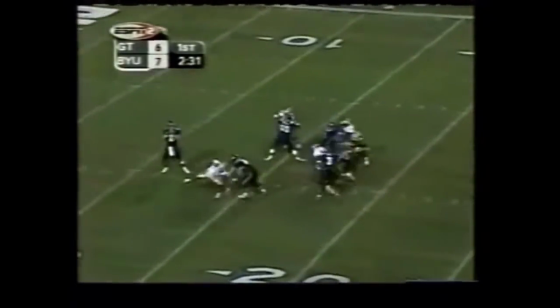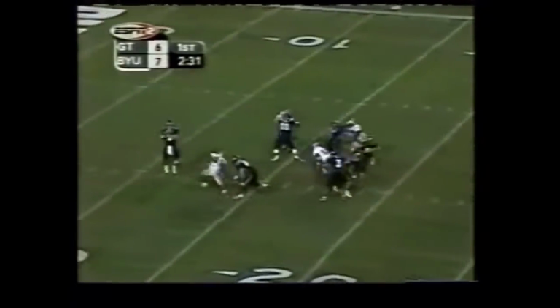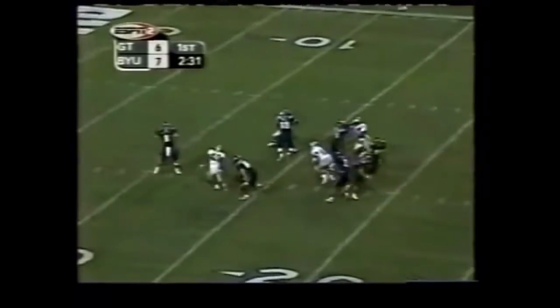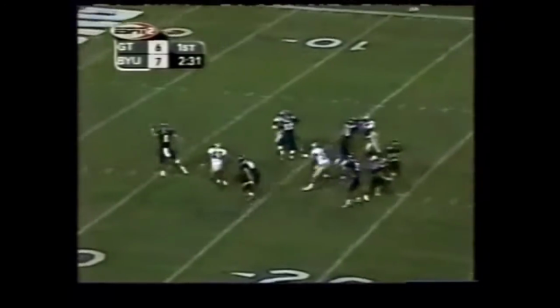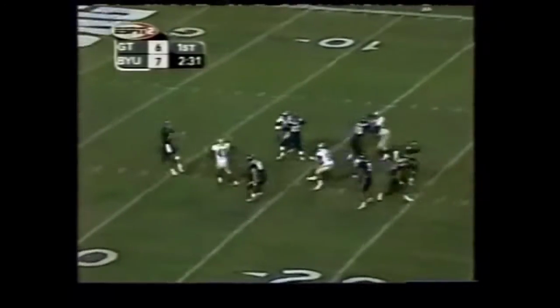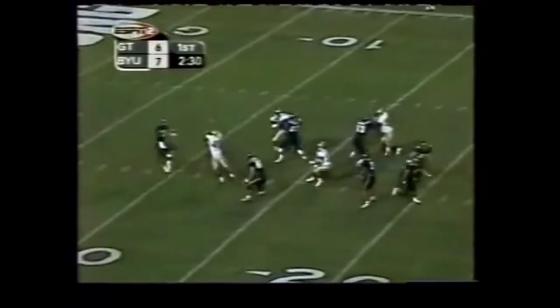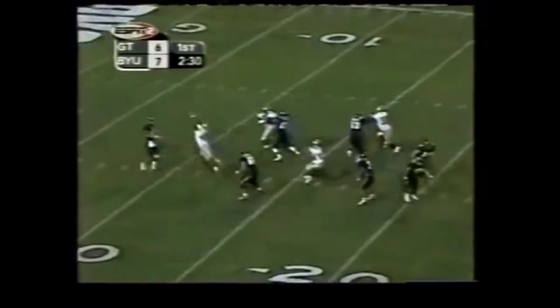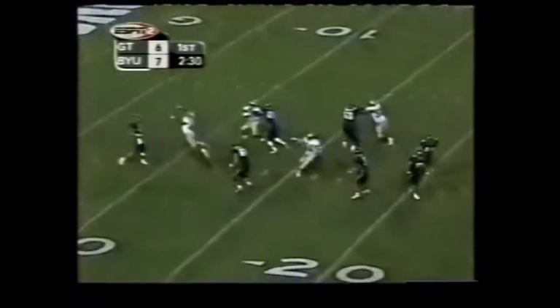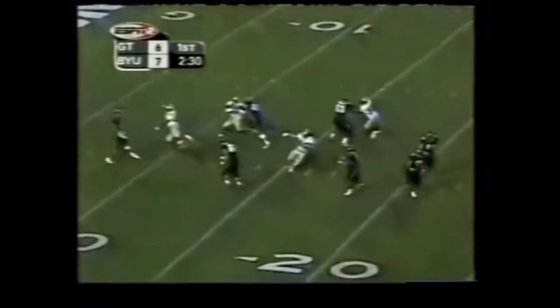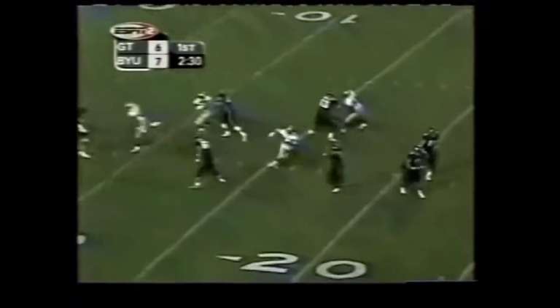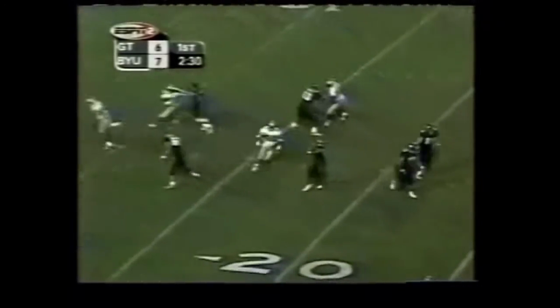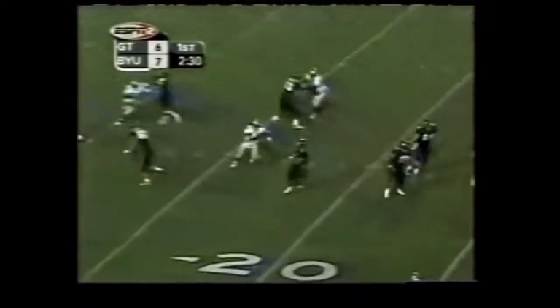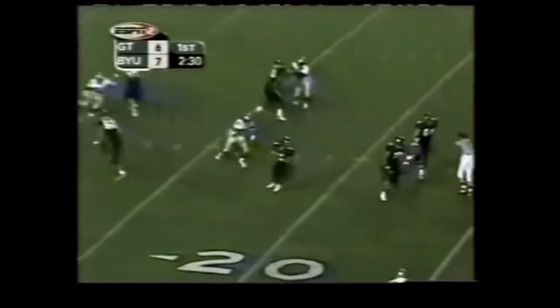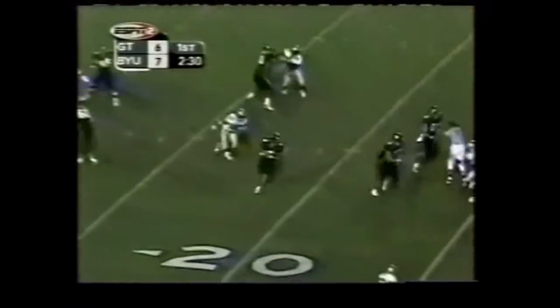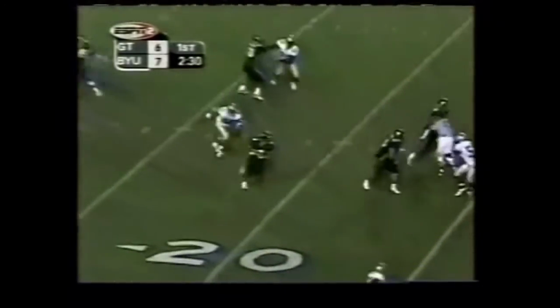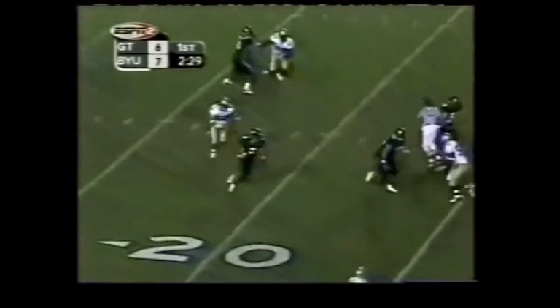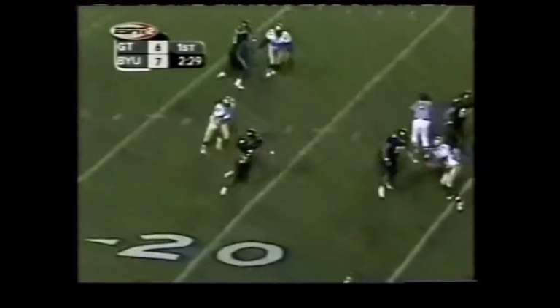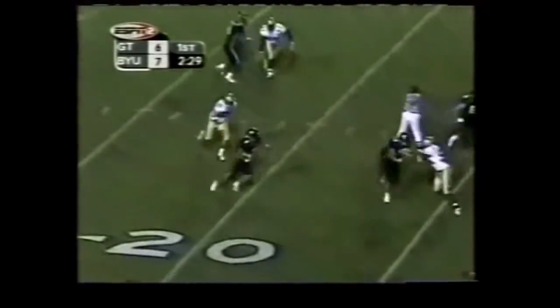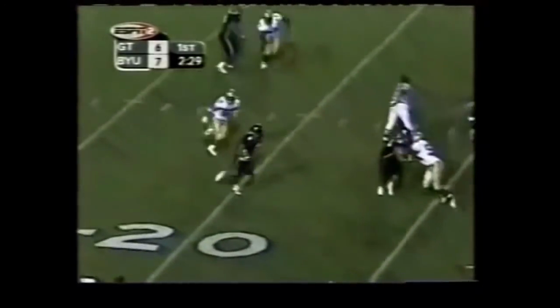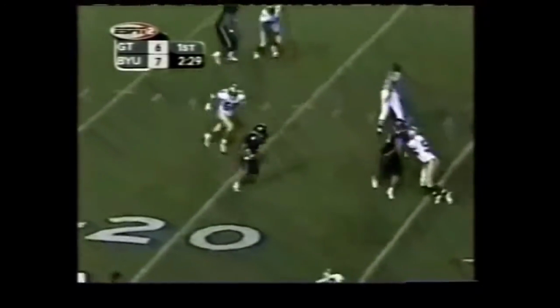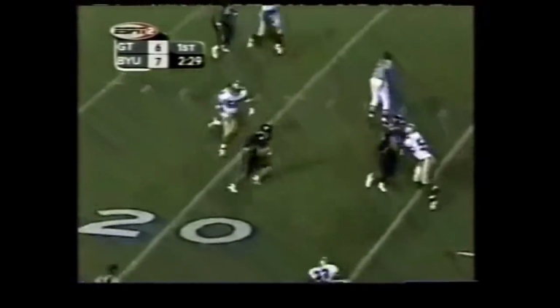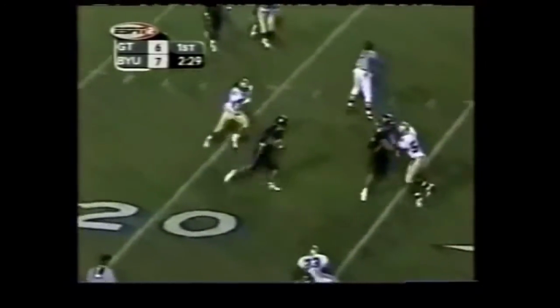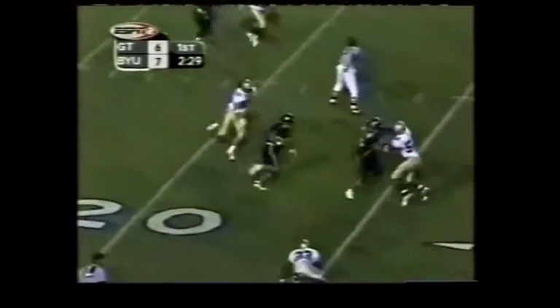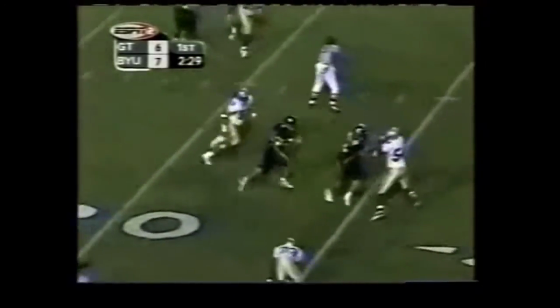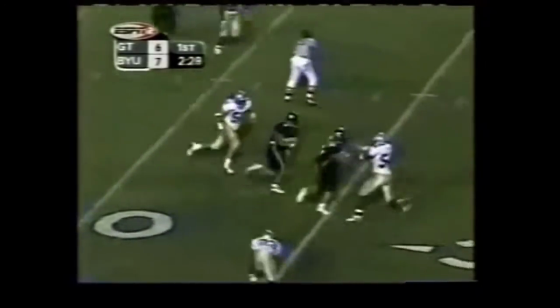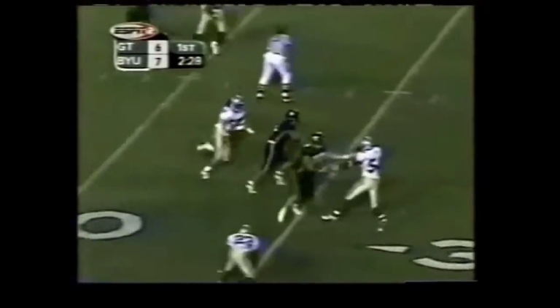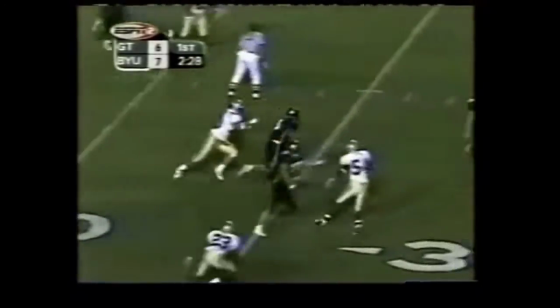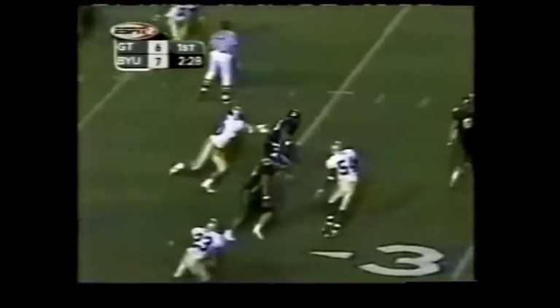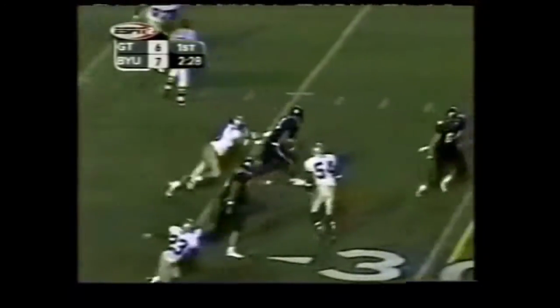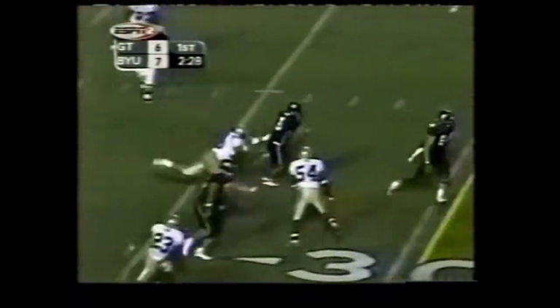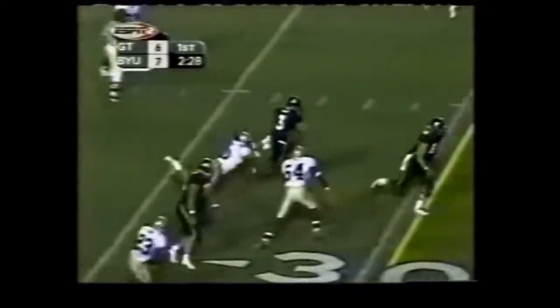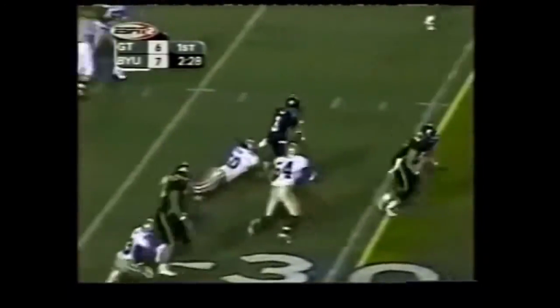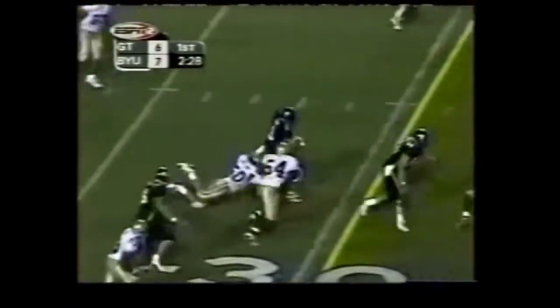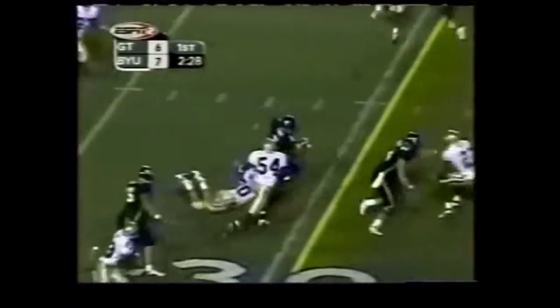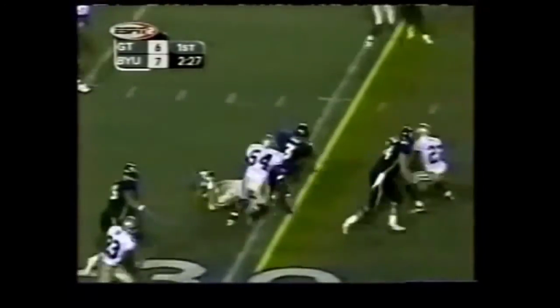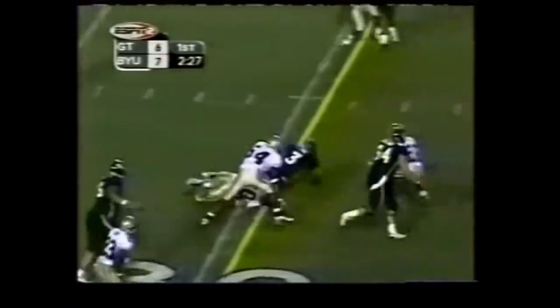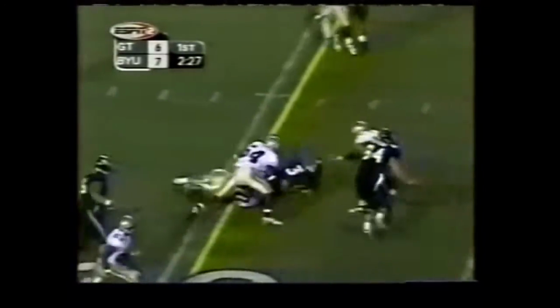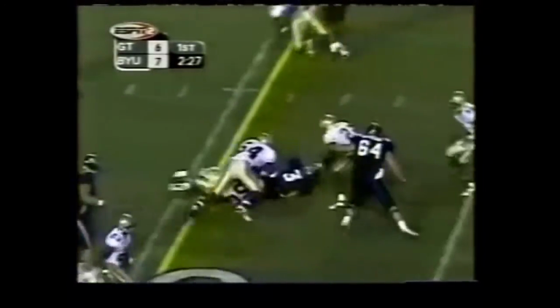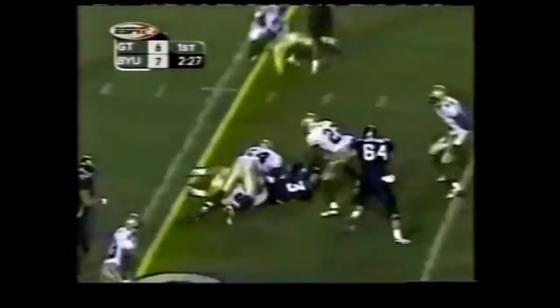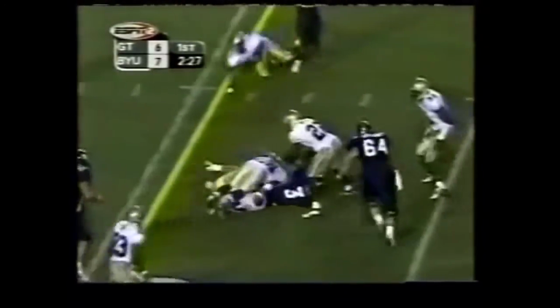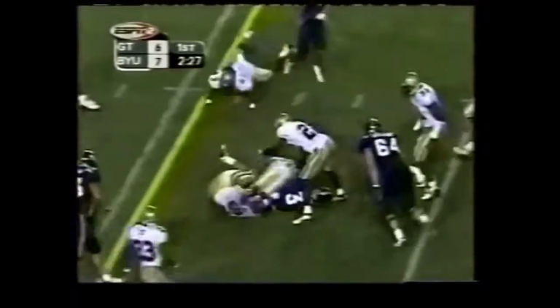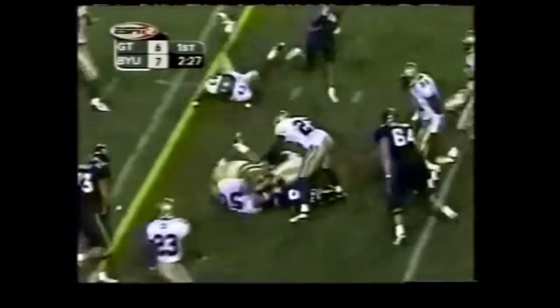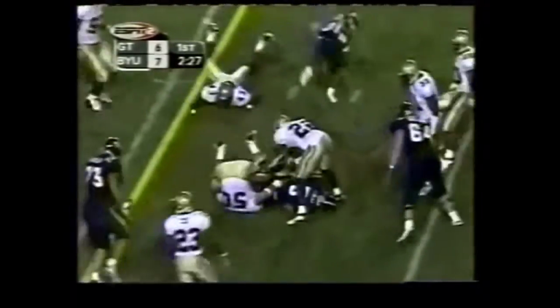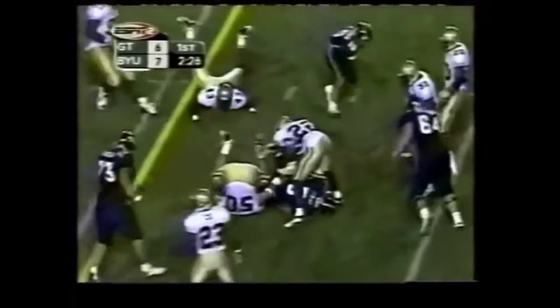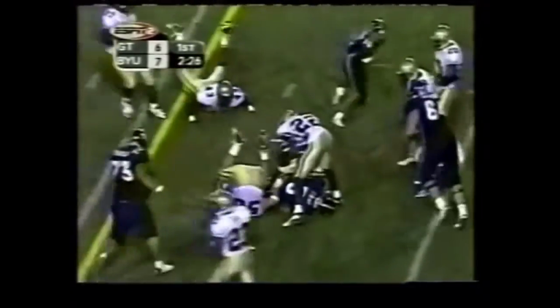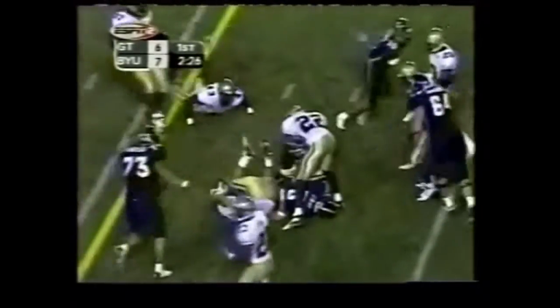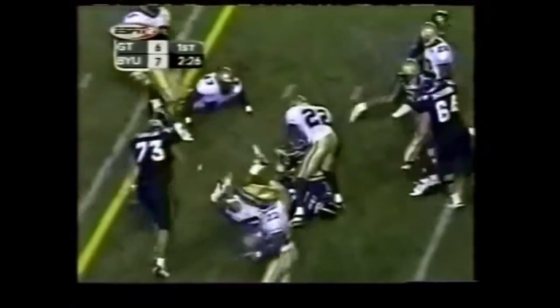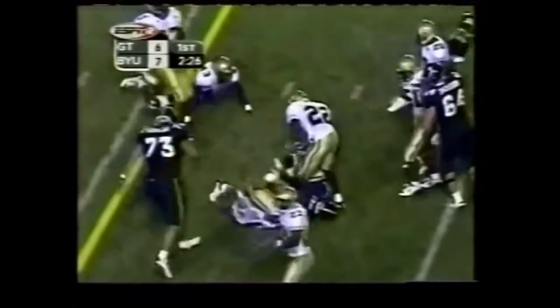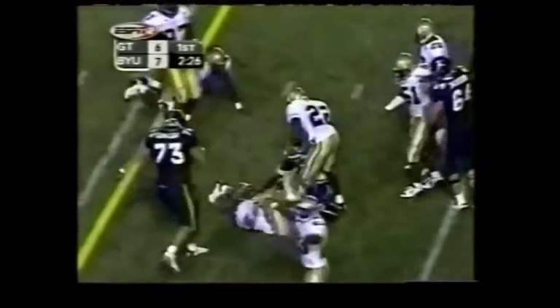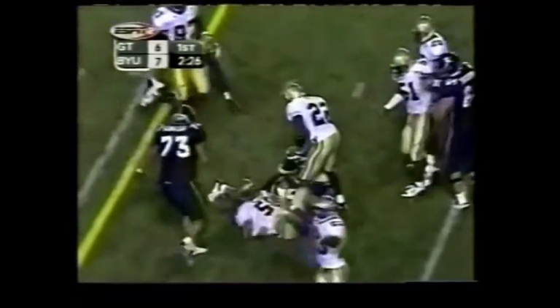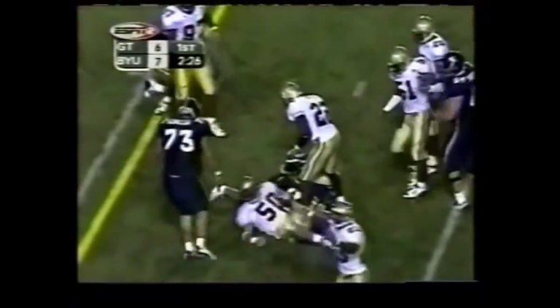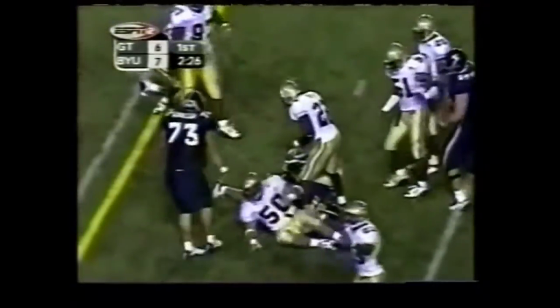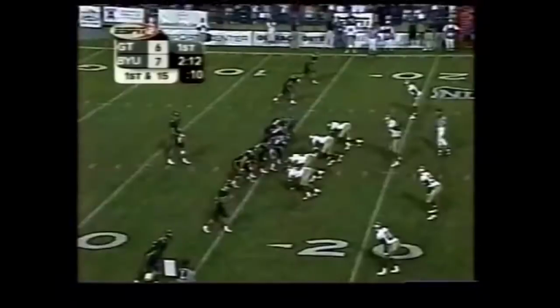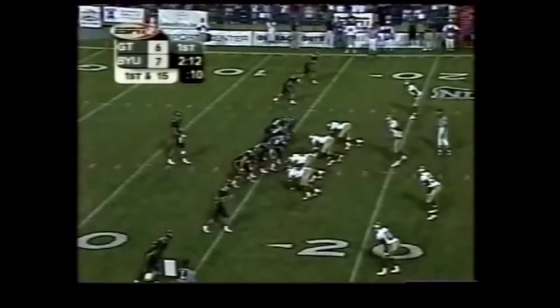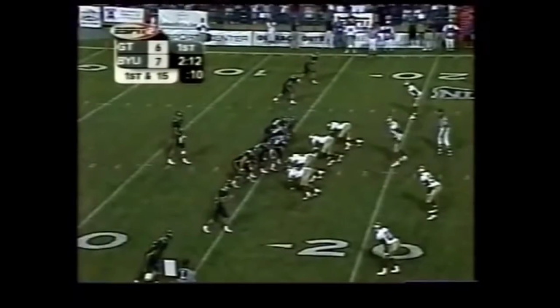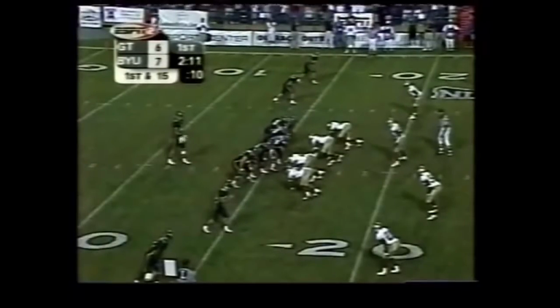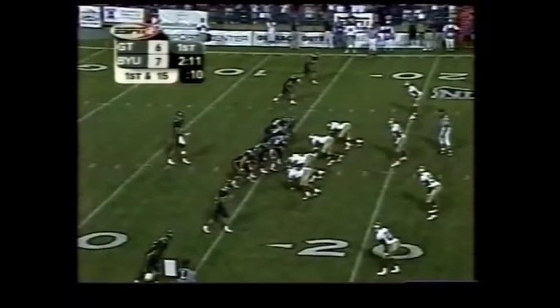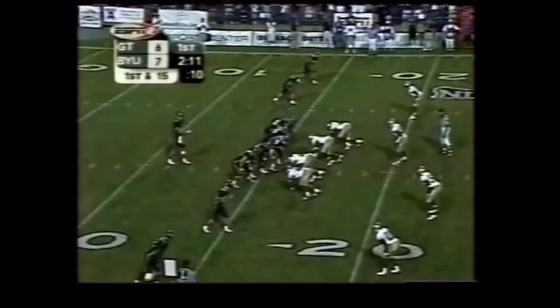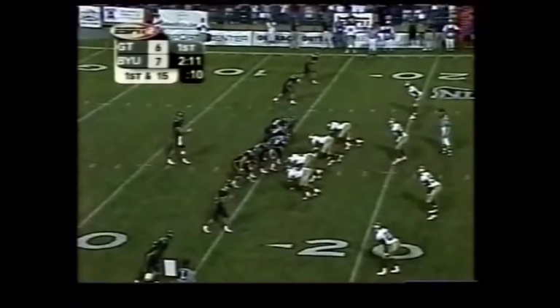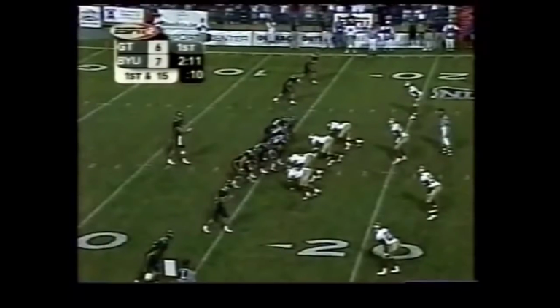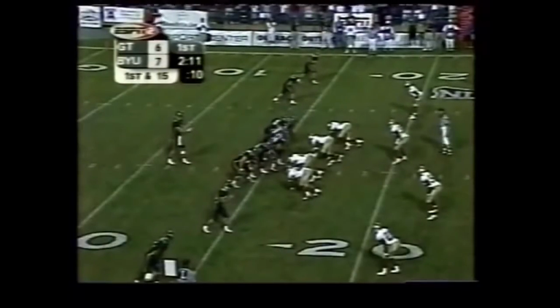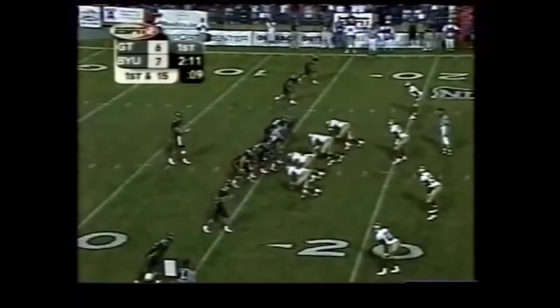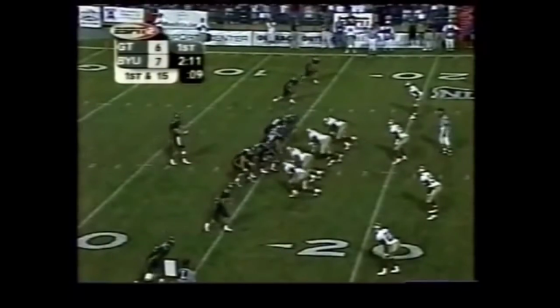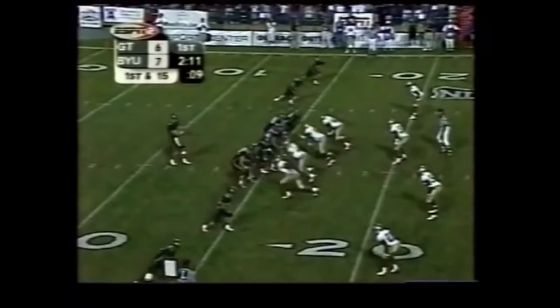Plenty of time, the screen. Inside to Tahee — 15 for the Cougars.